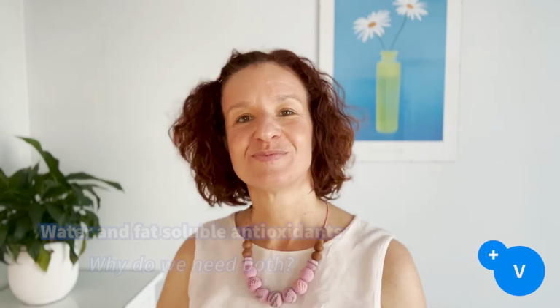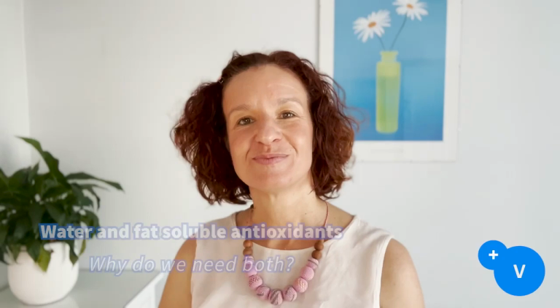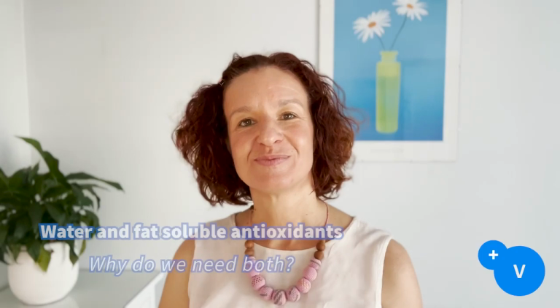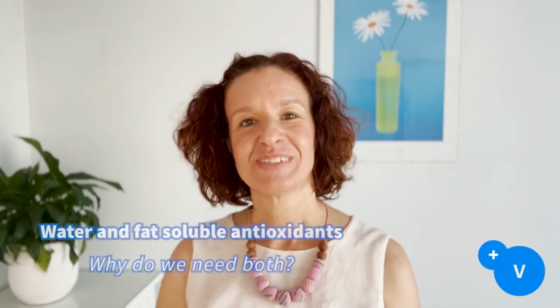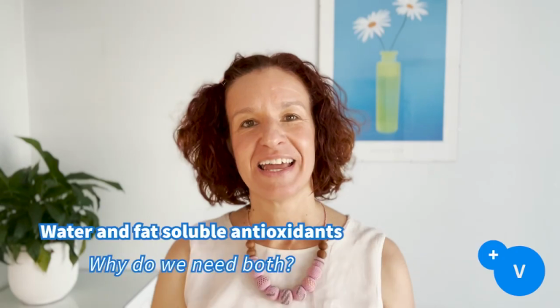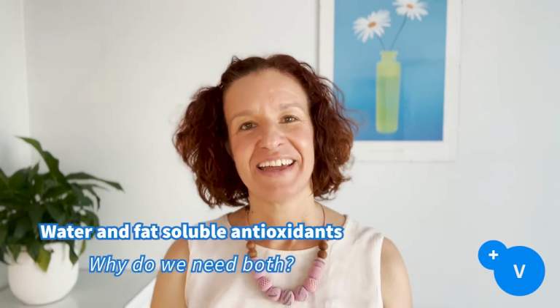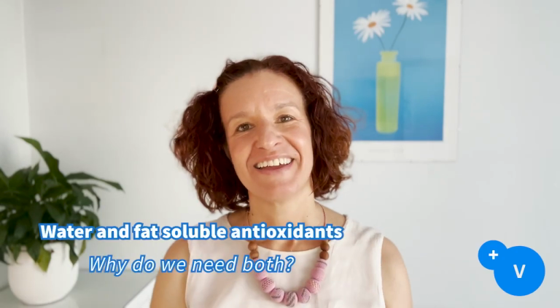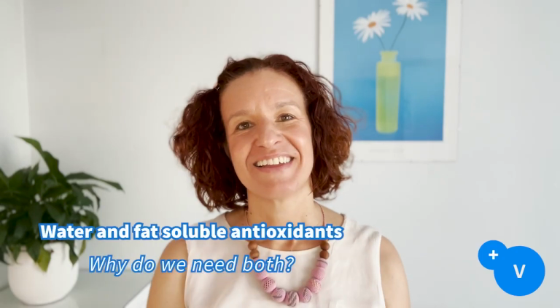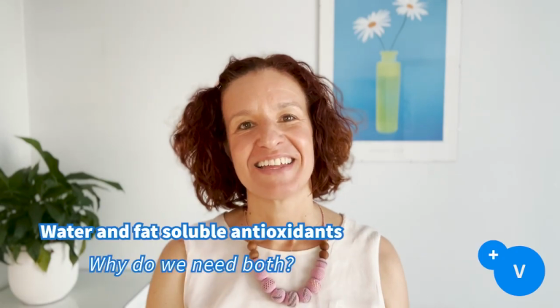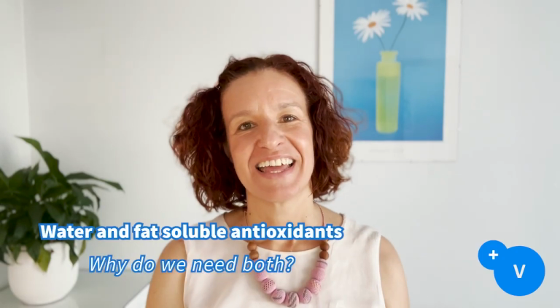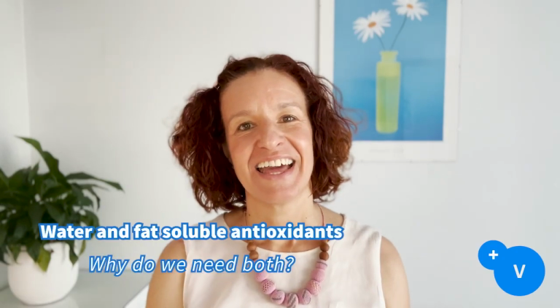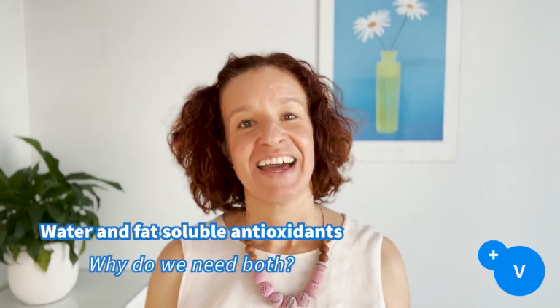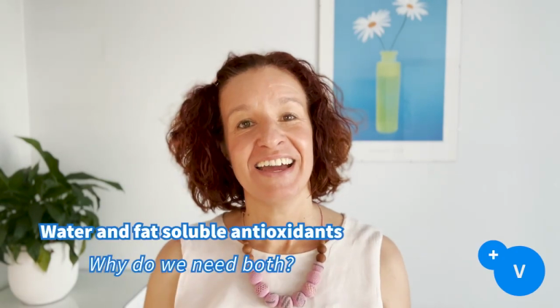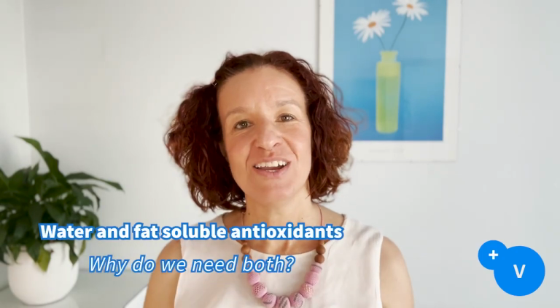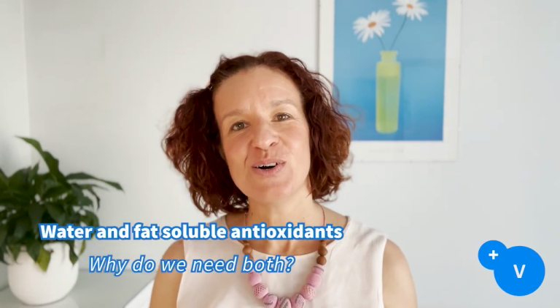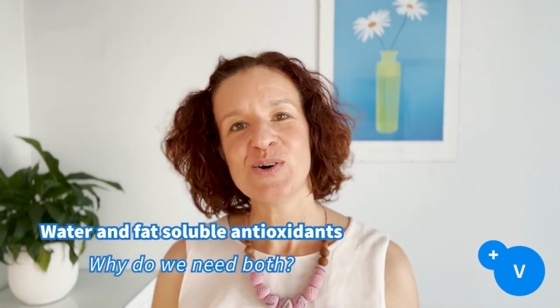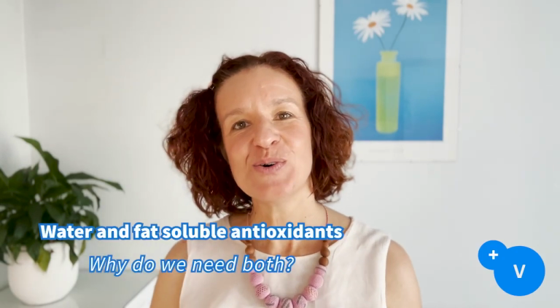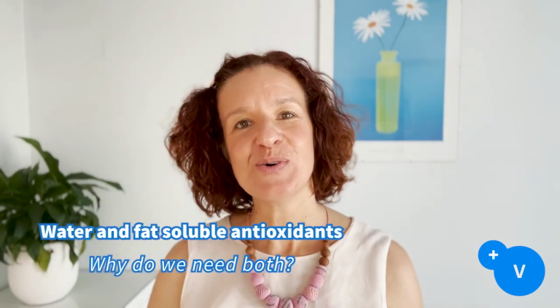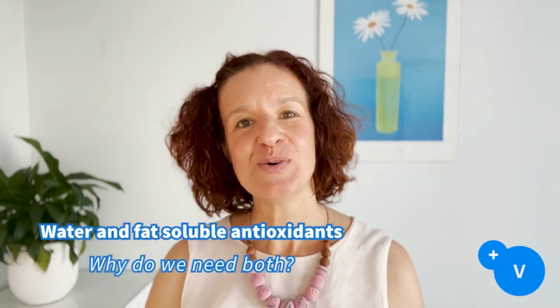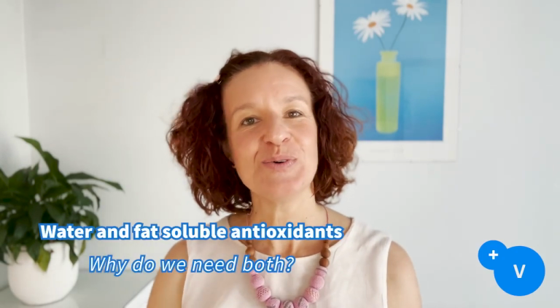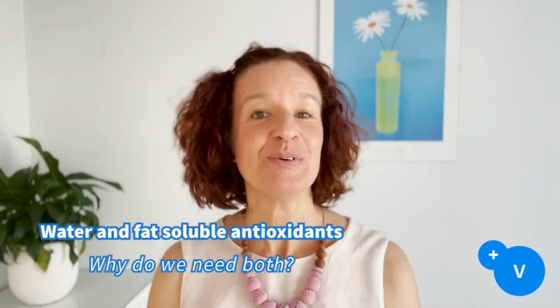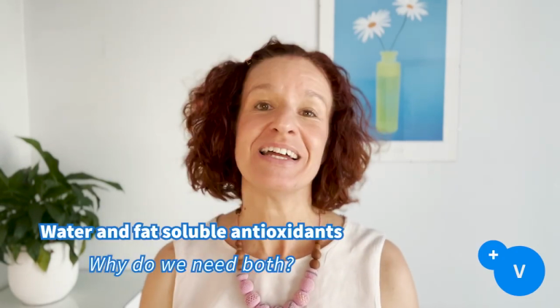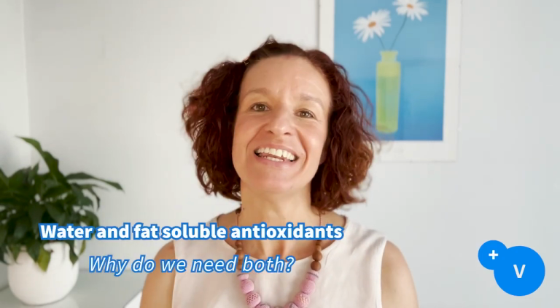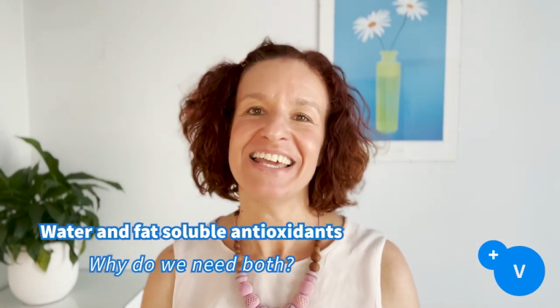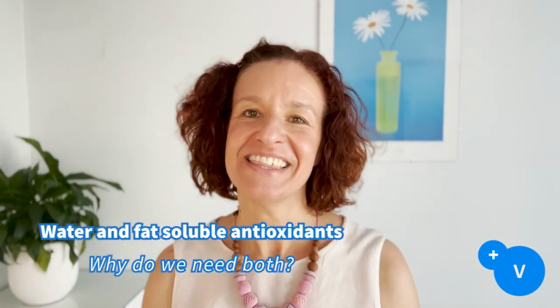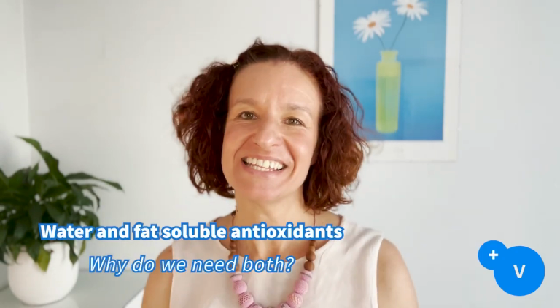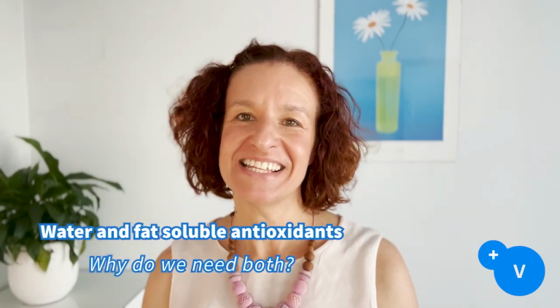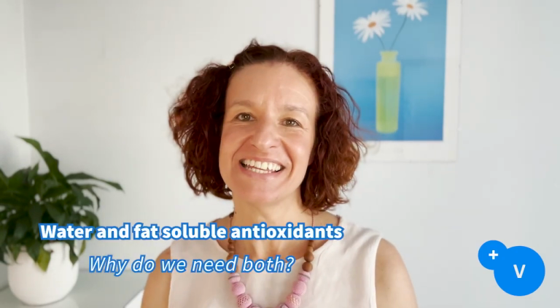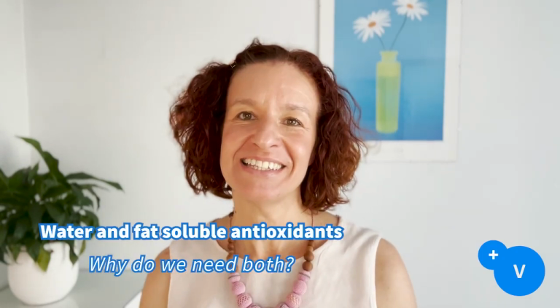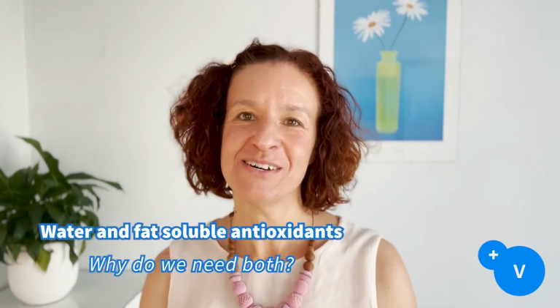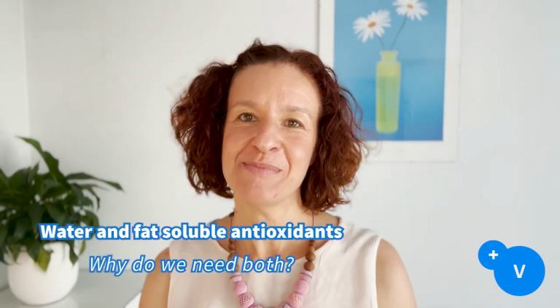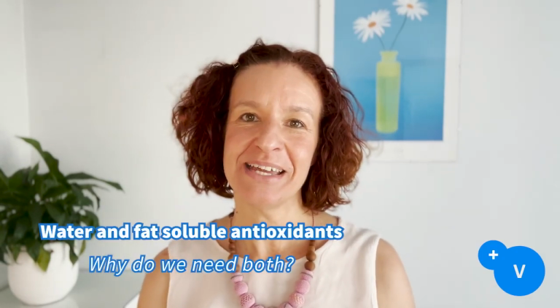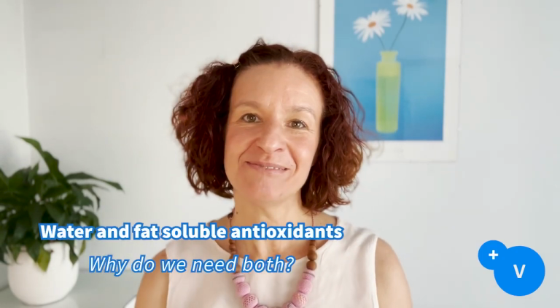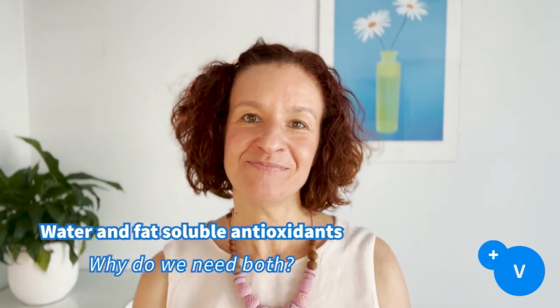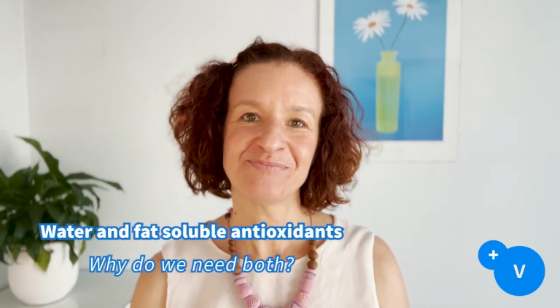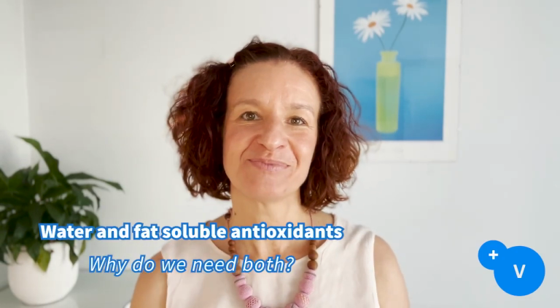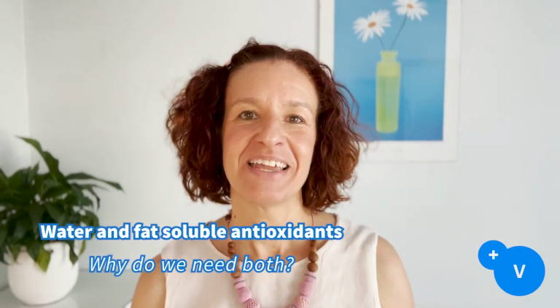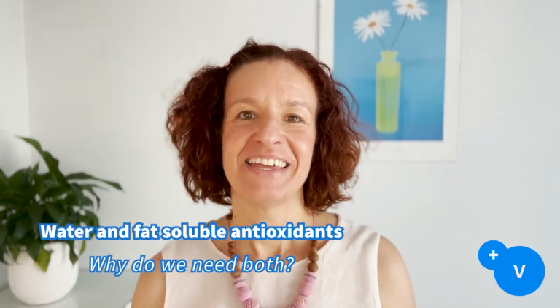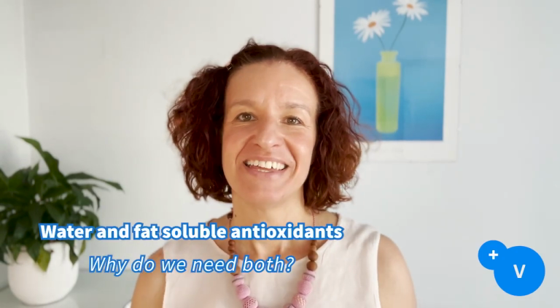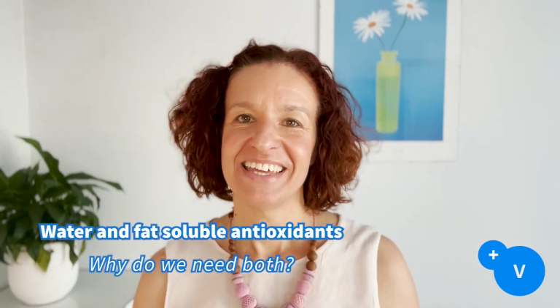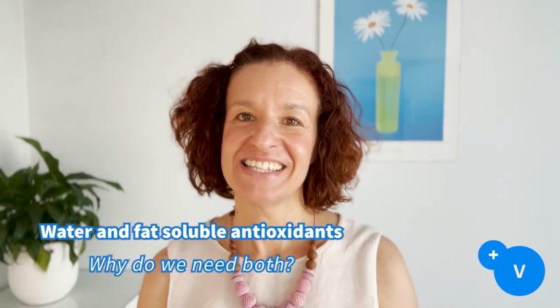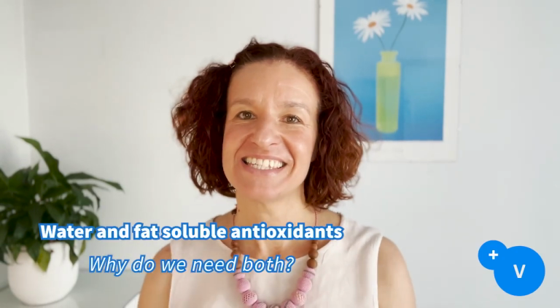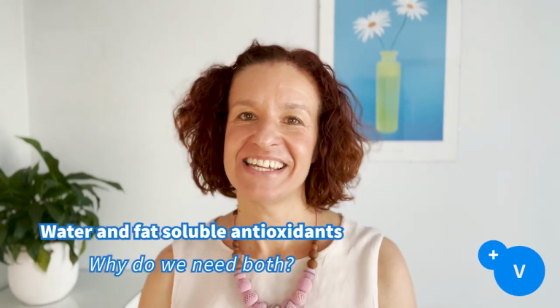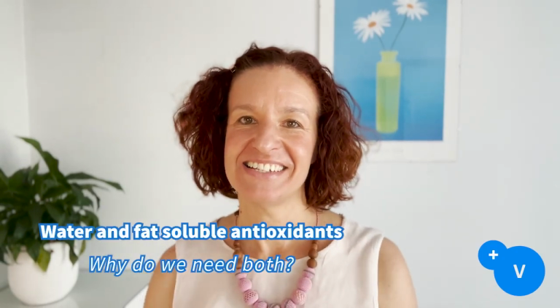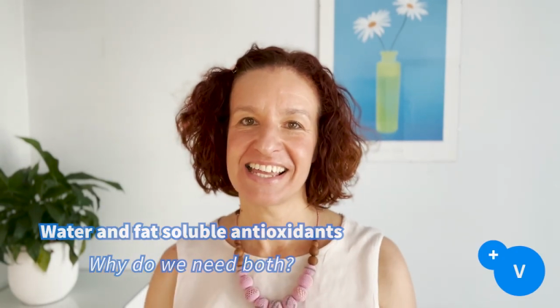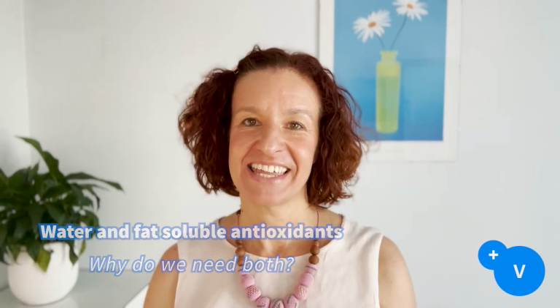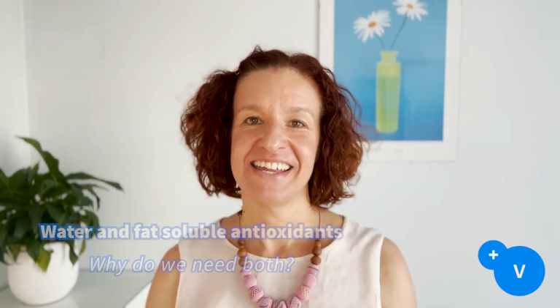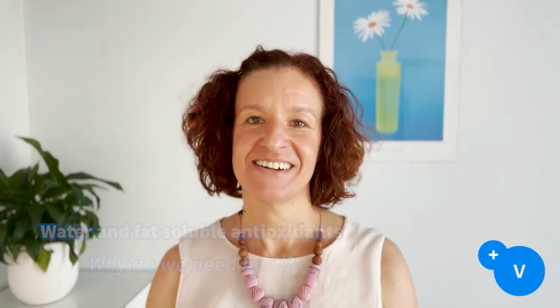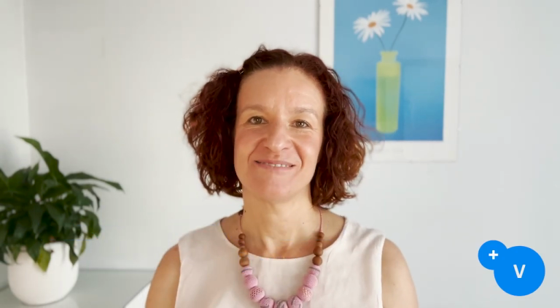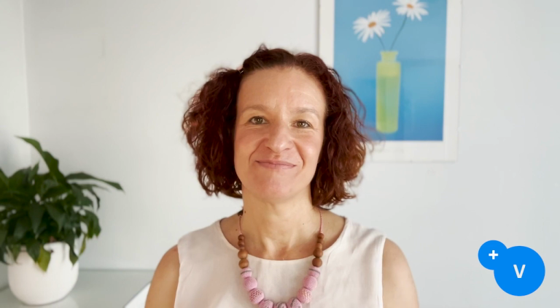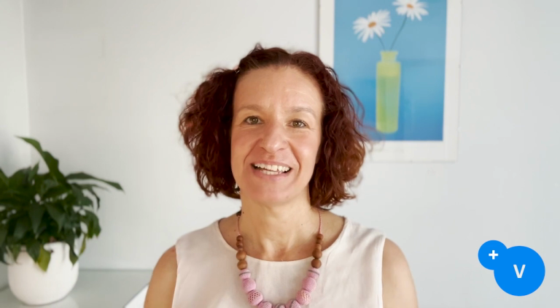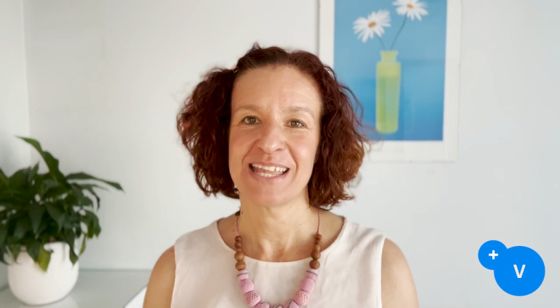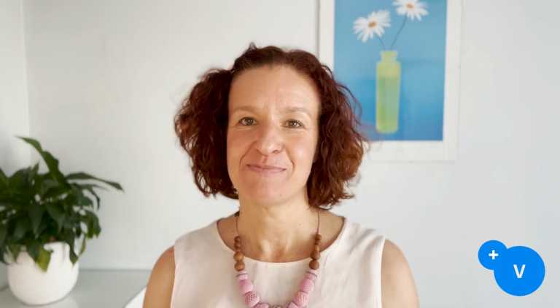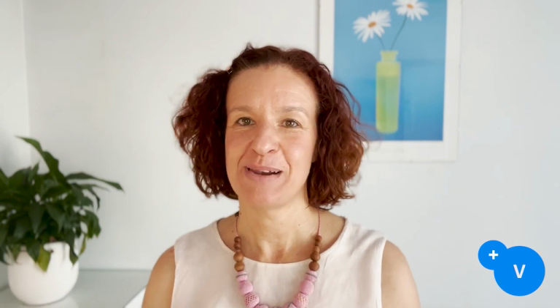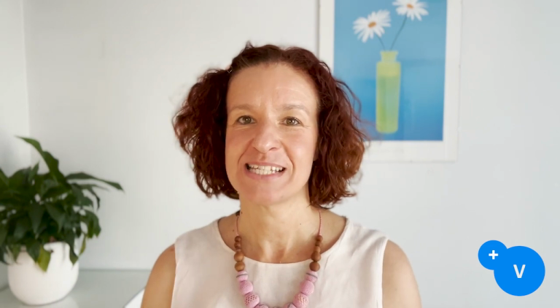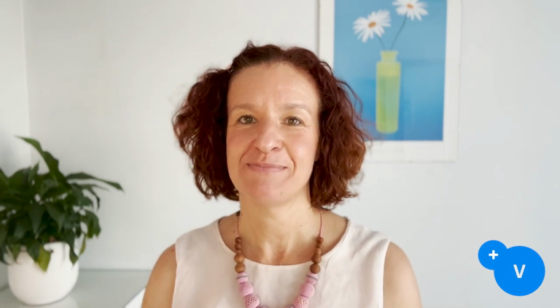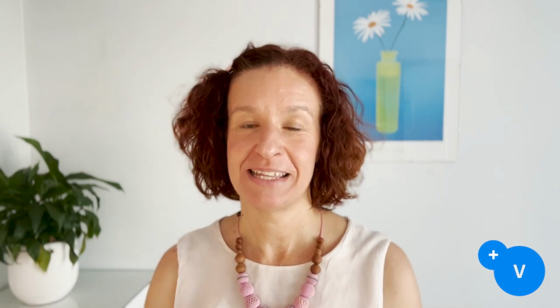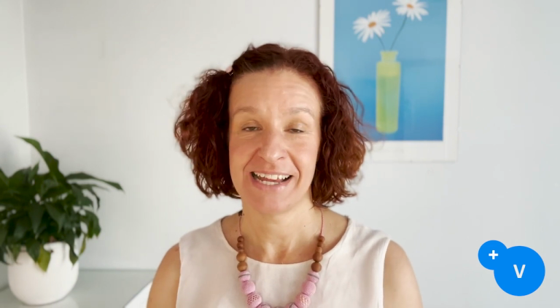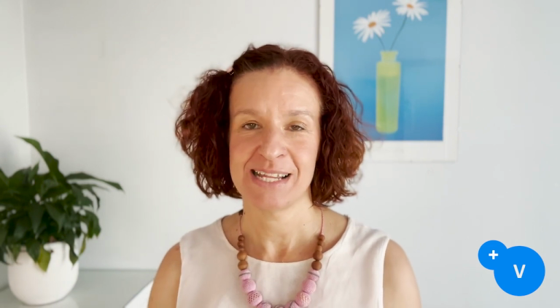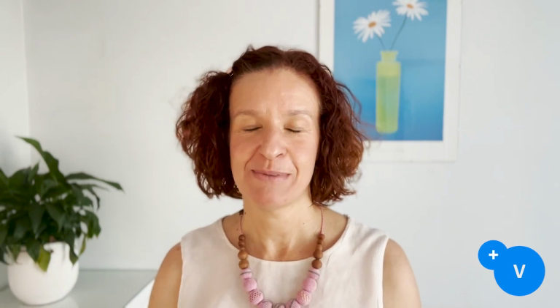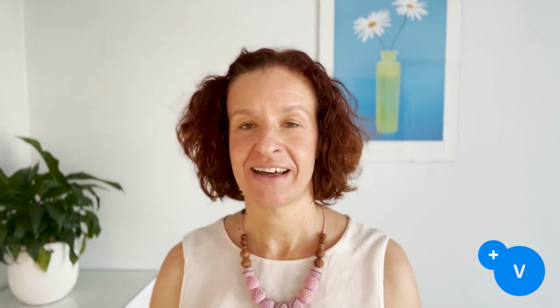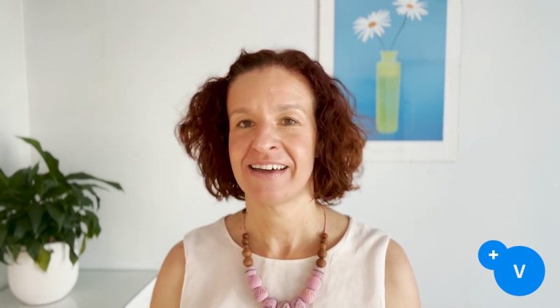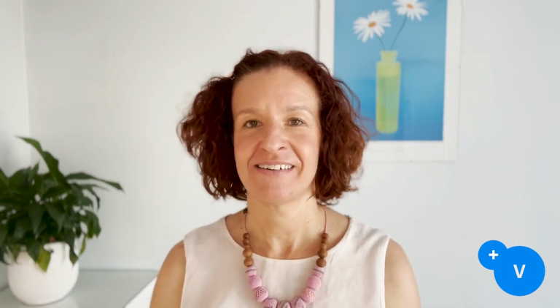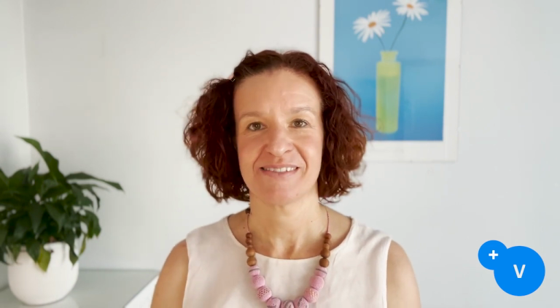Hello ladies and gentlemen, it's Teresa here at PlusBet Animal Health.